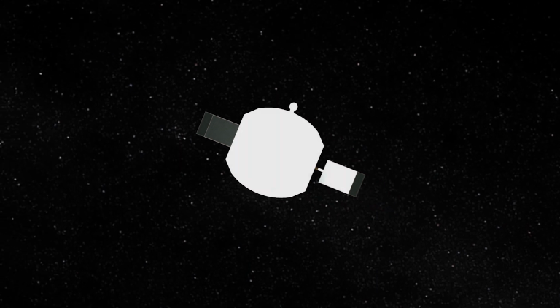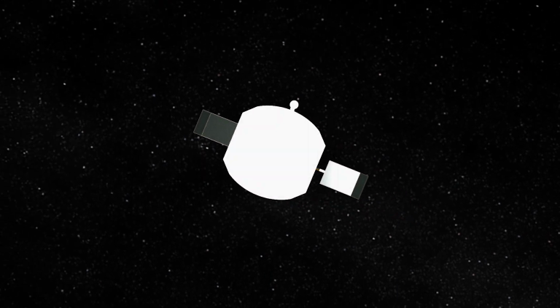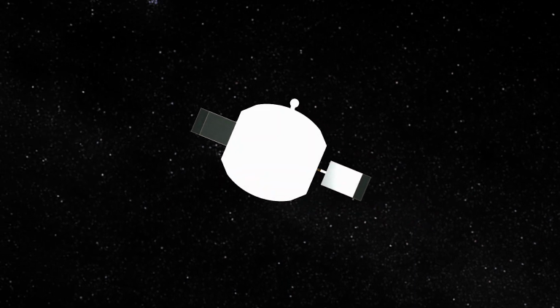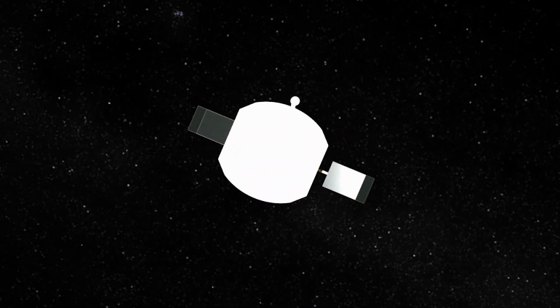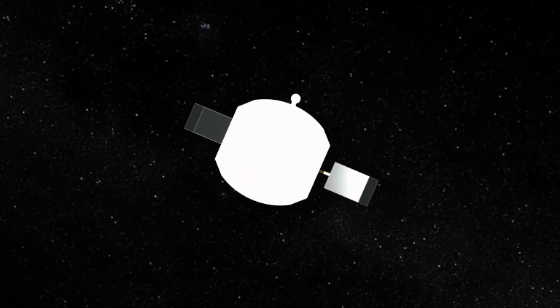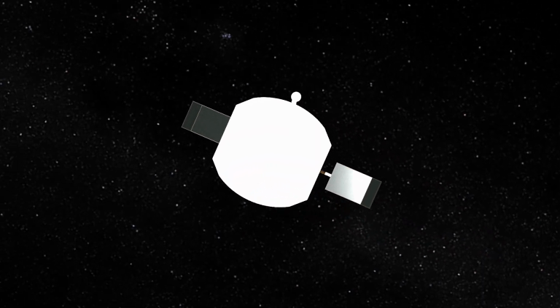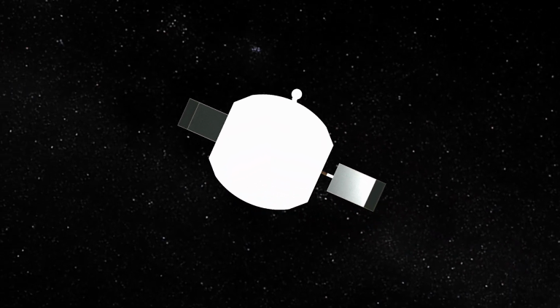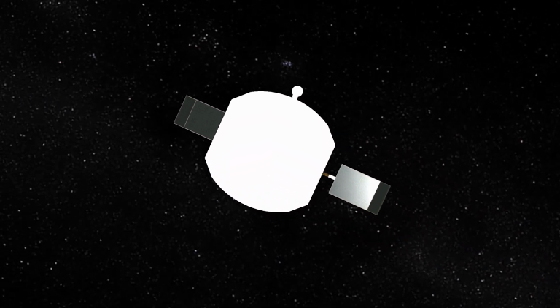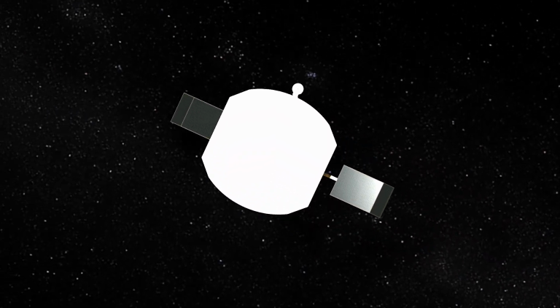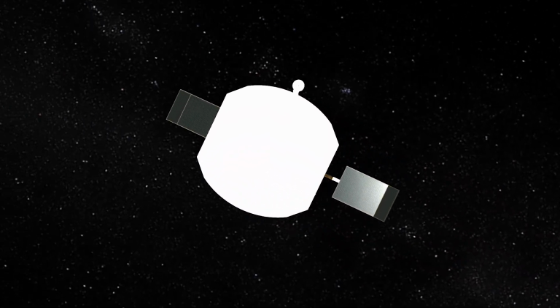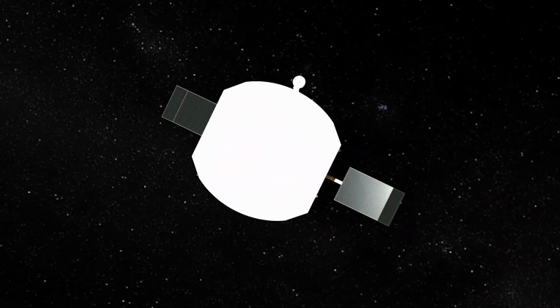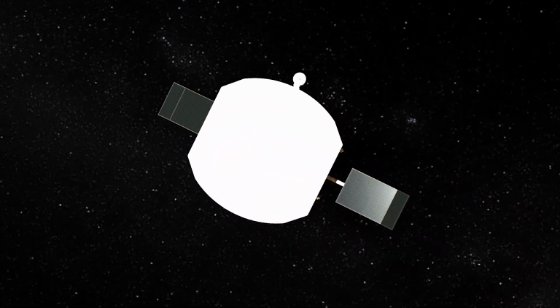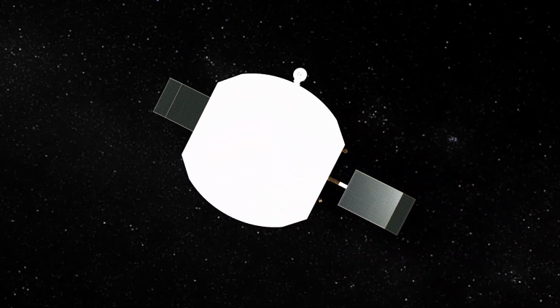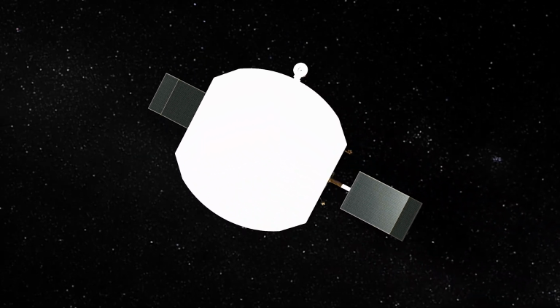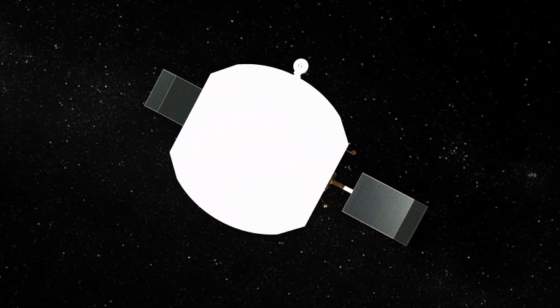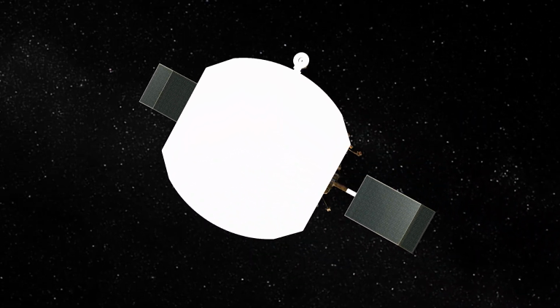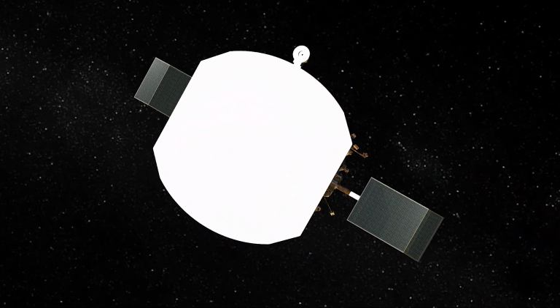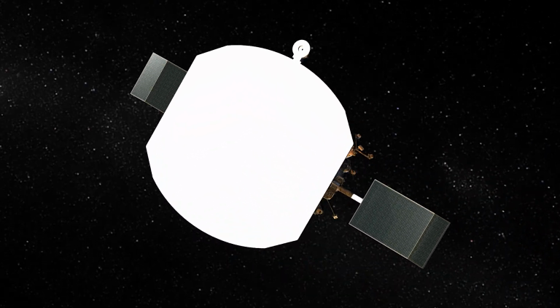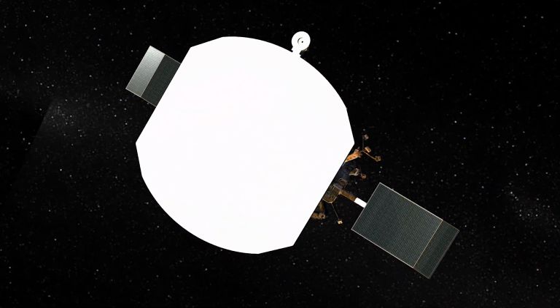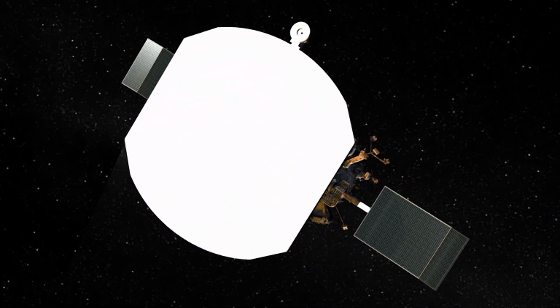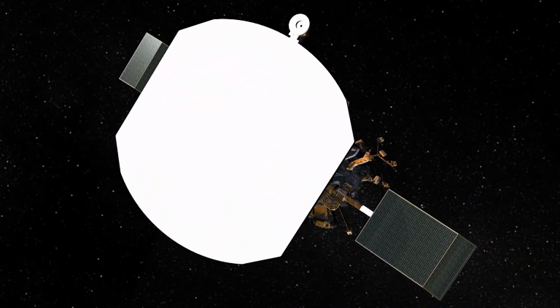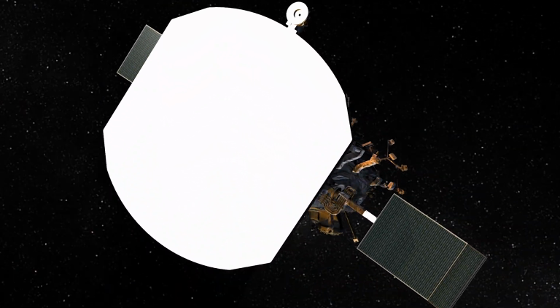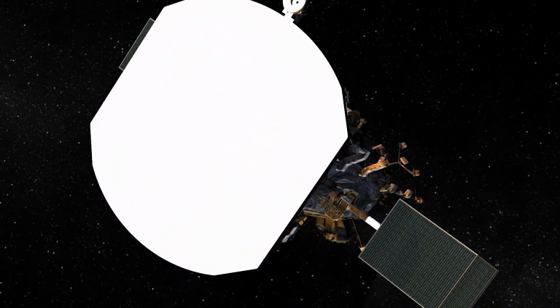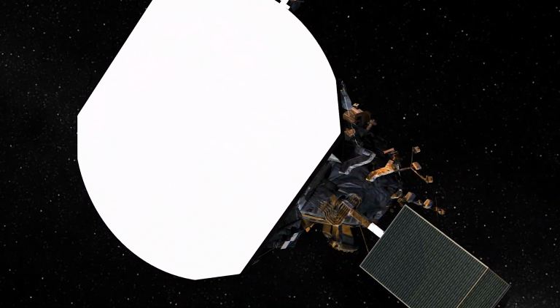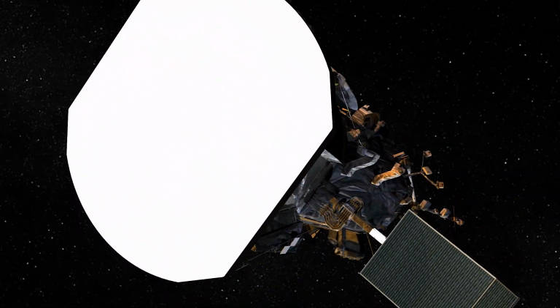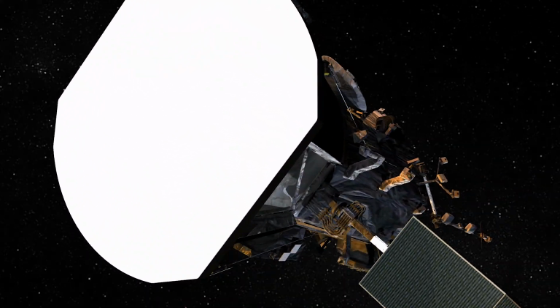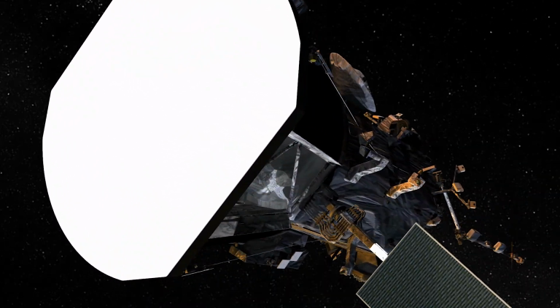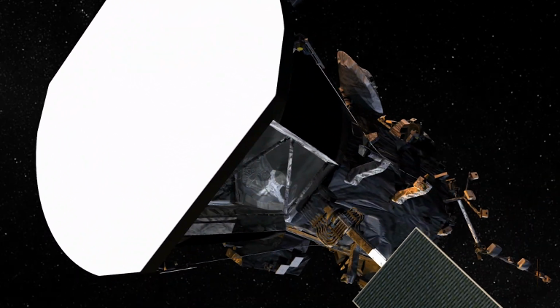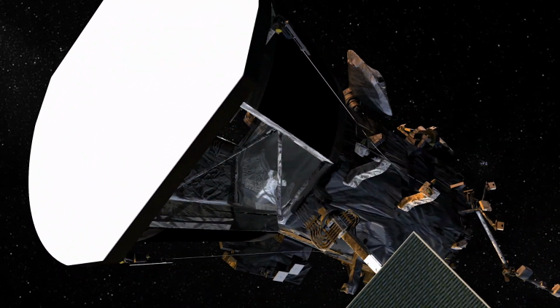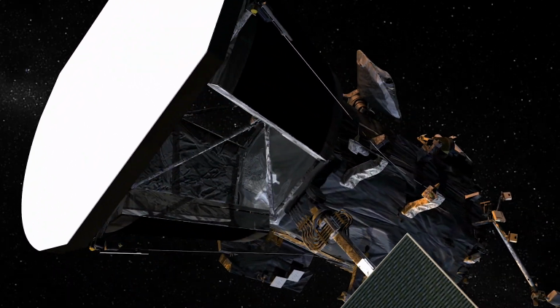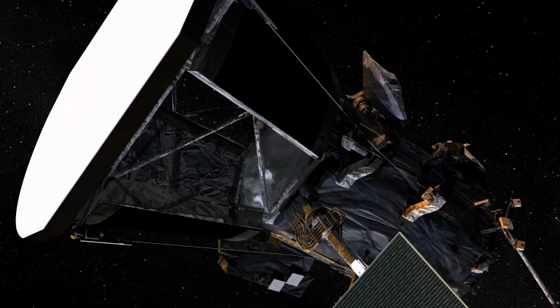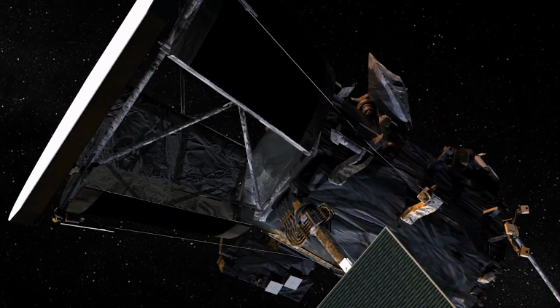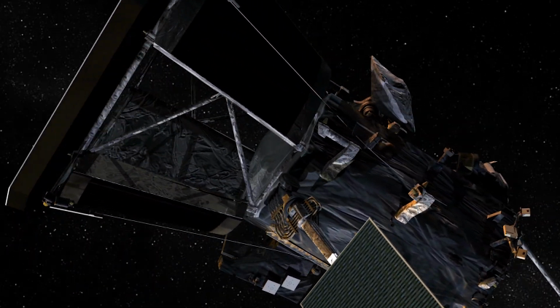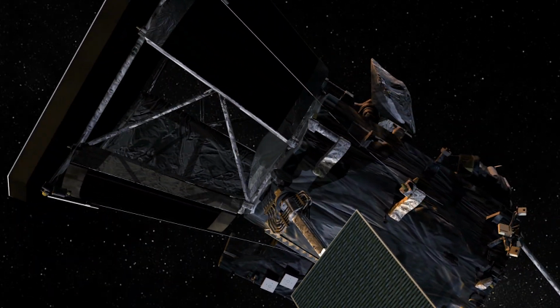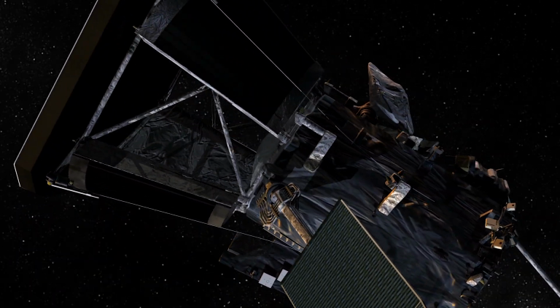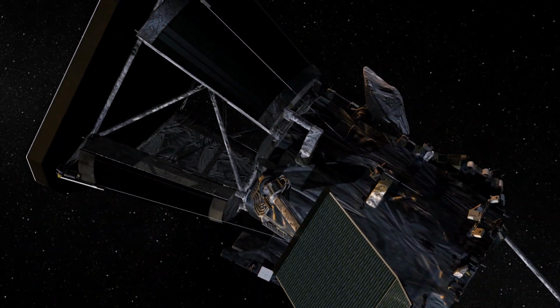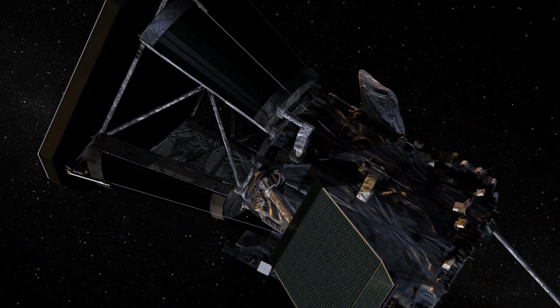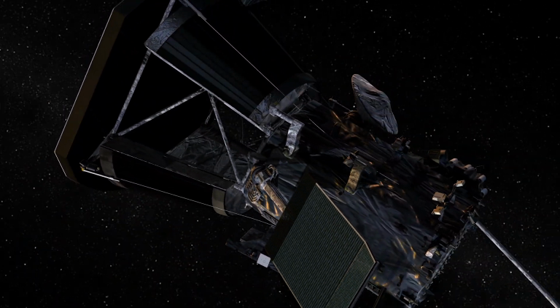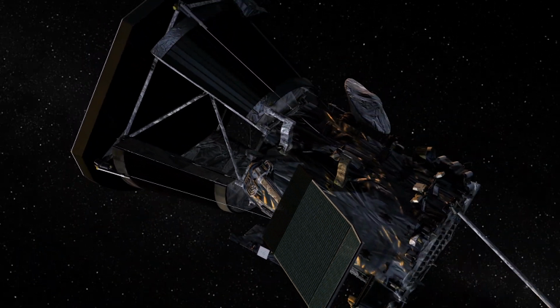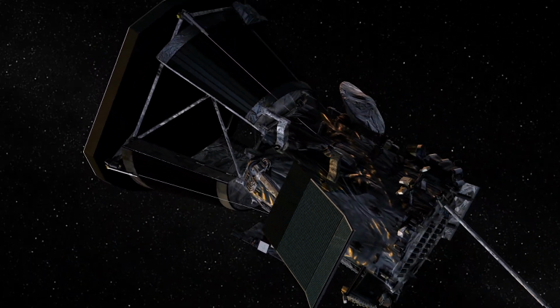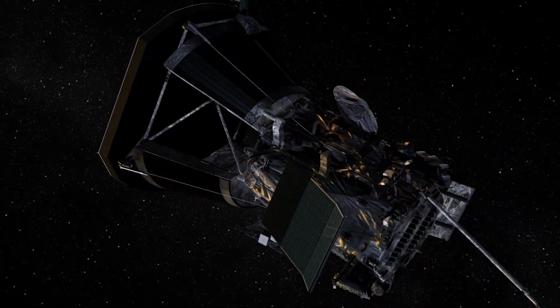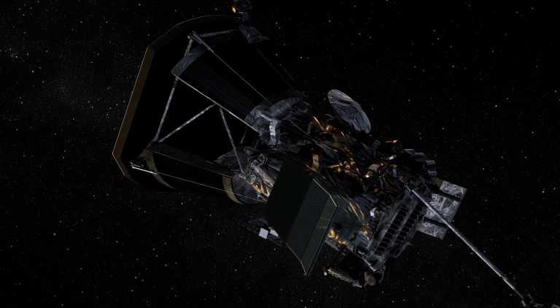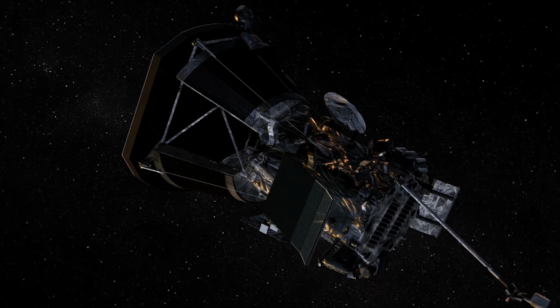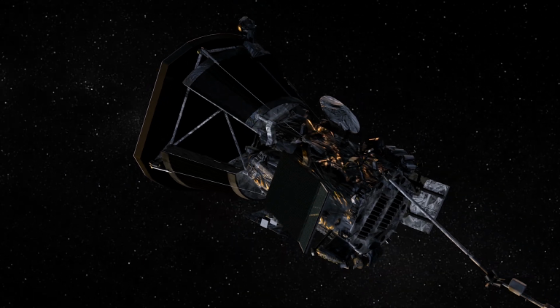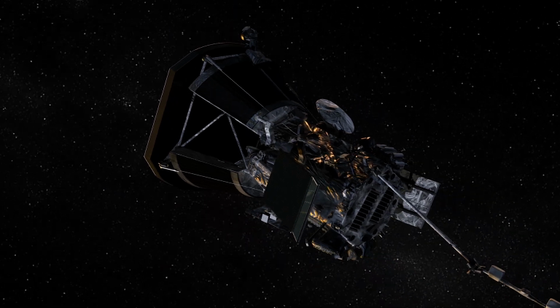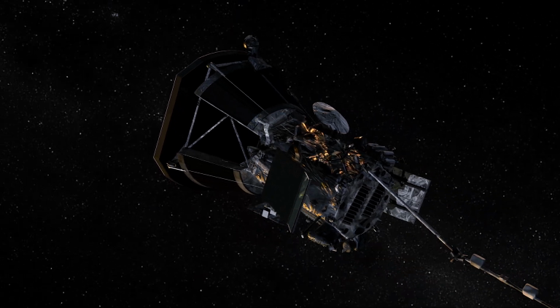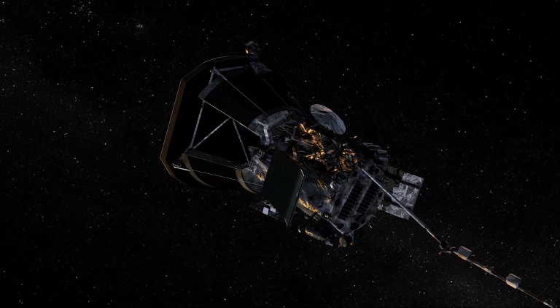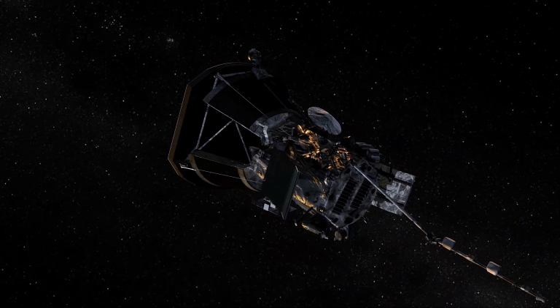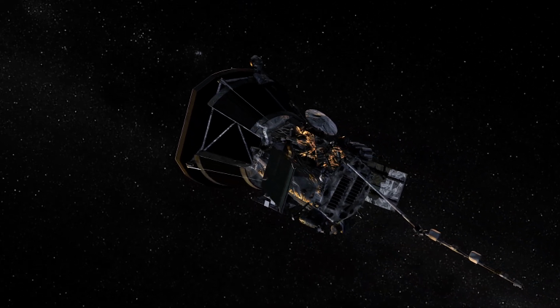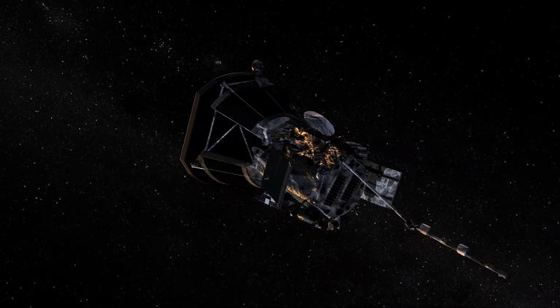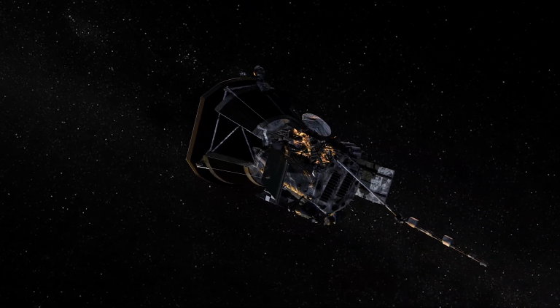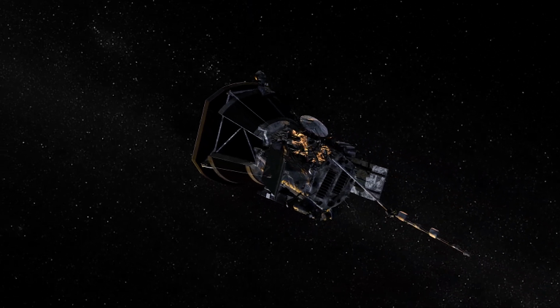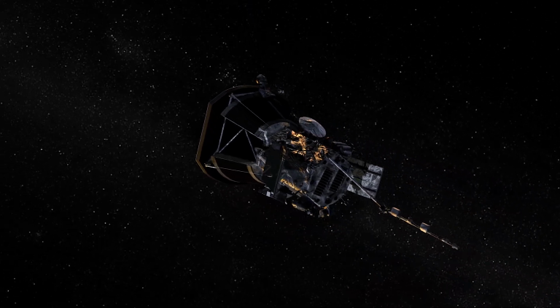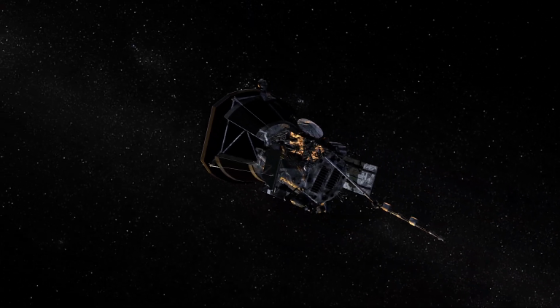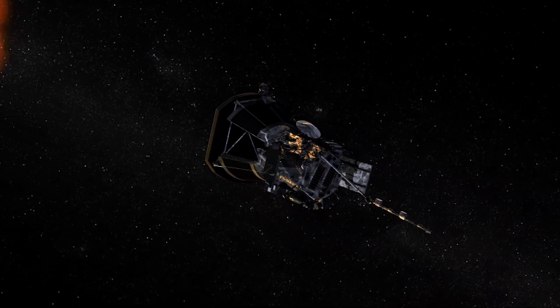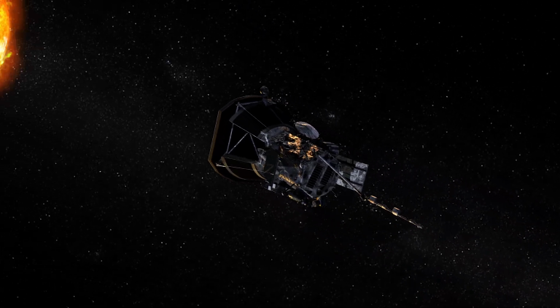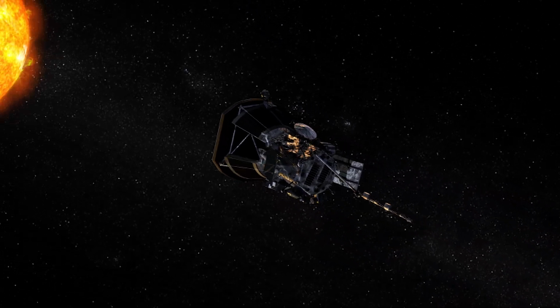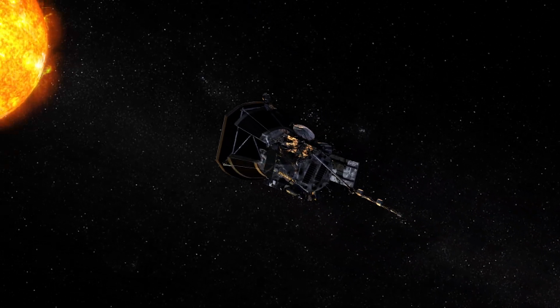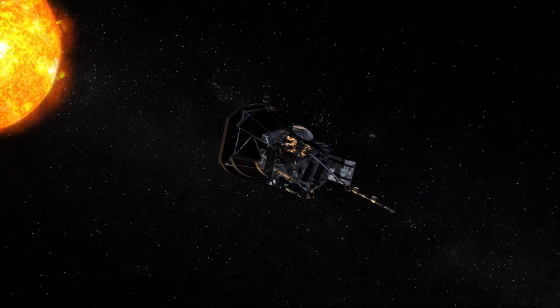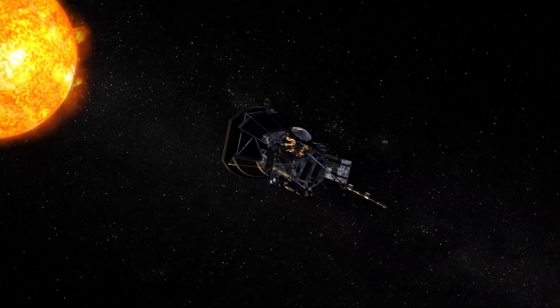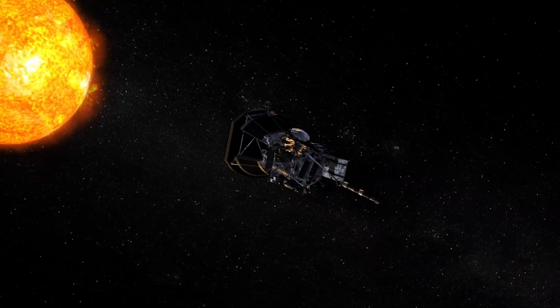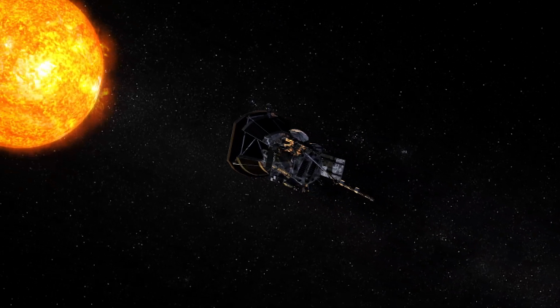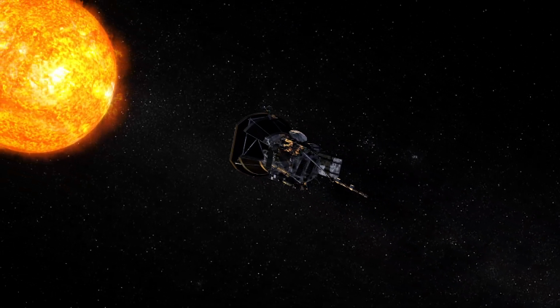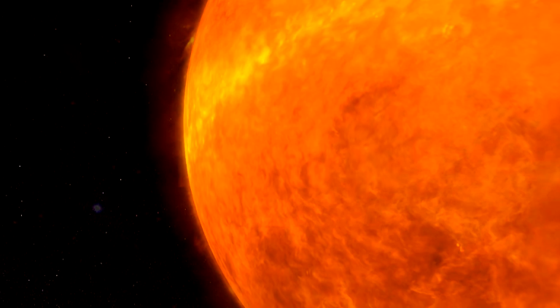You're going into an environment that's completely unforgiving. The temperatures that we're seeing on the spacecraft have not been seen by any other spacecraft ever before.